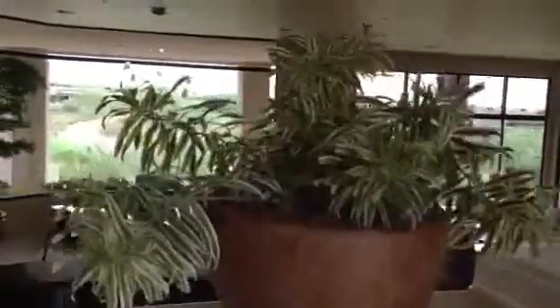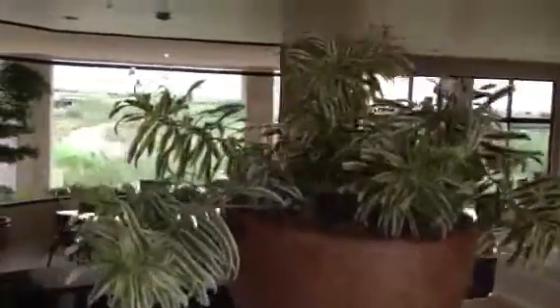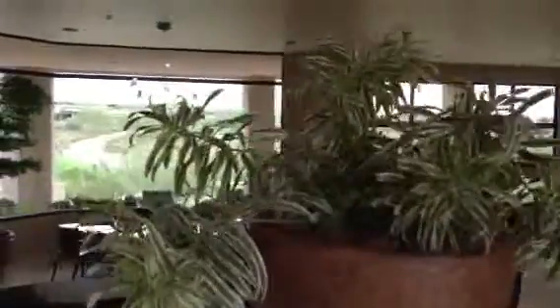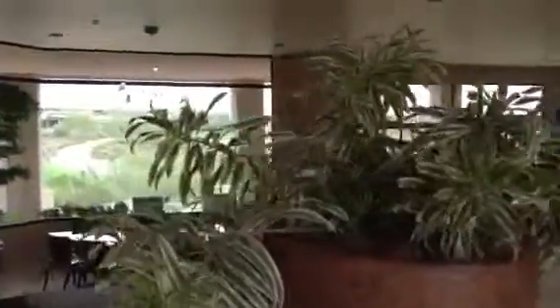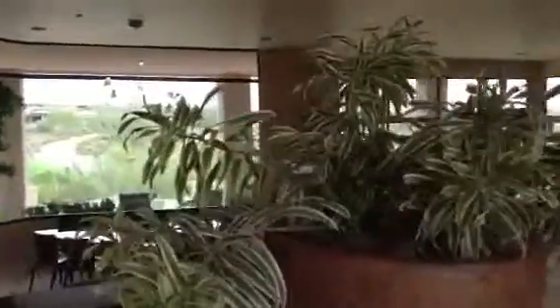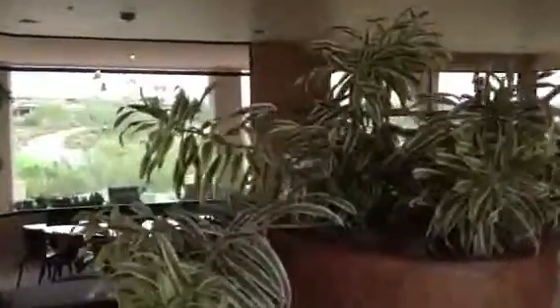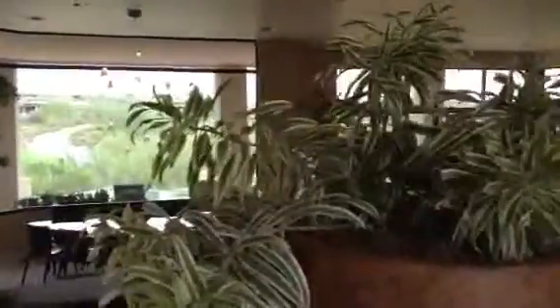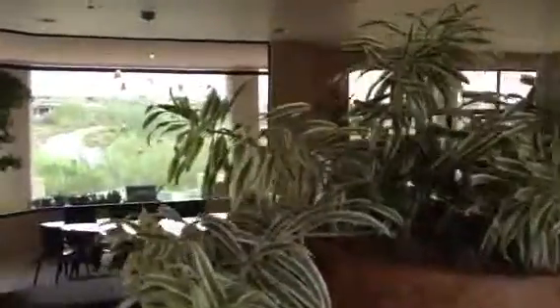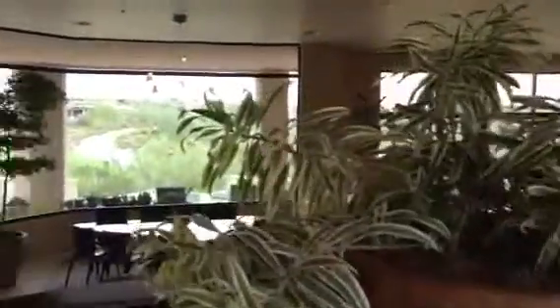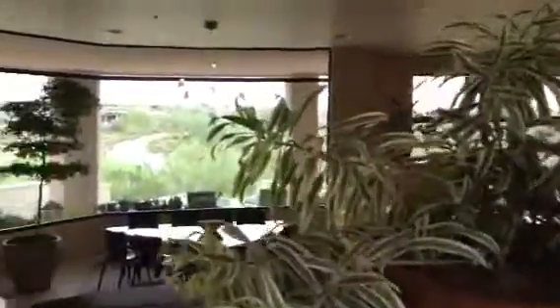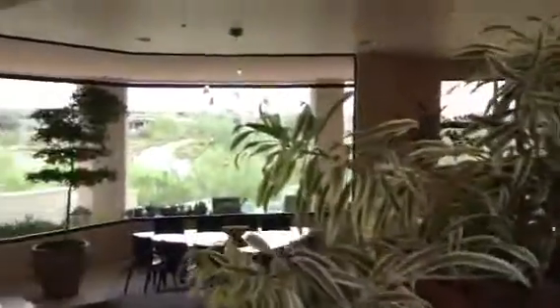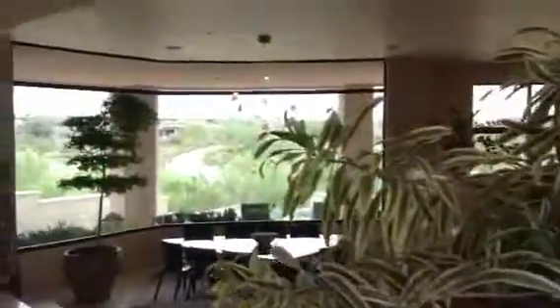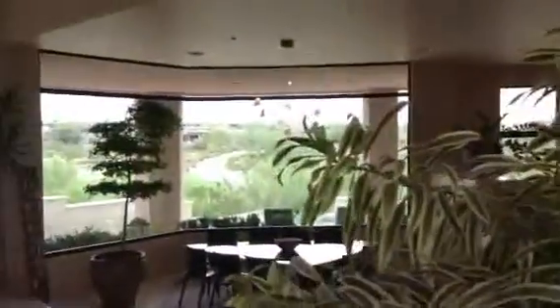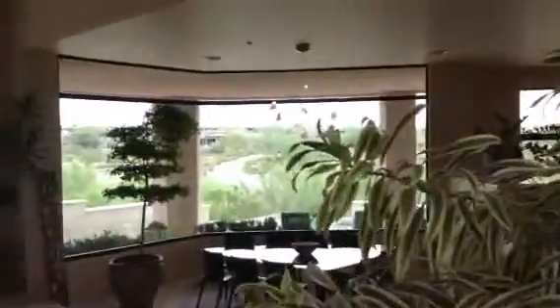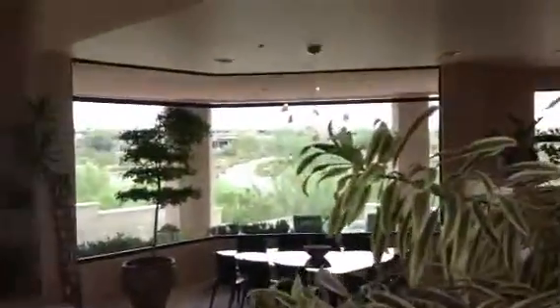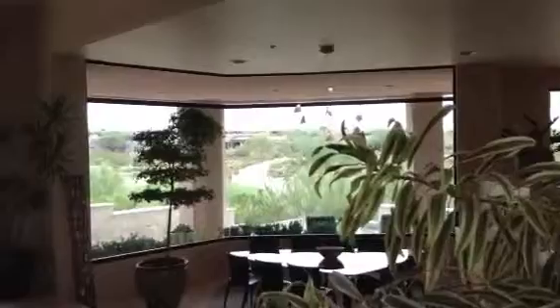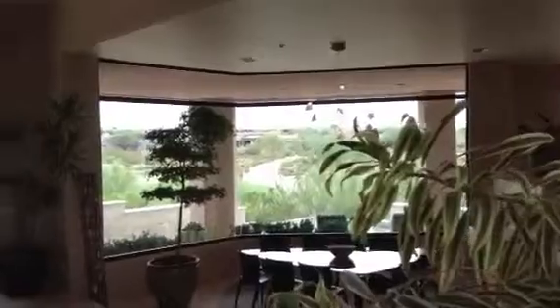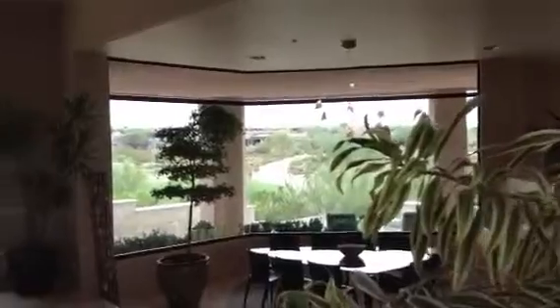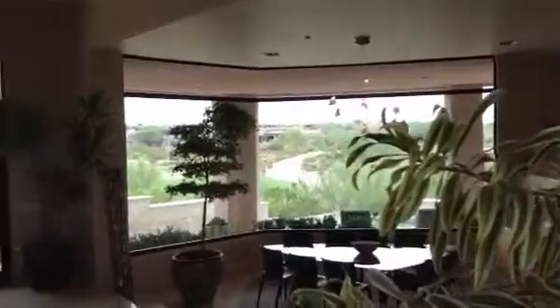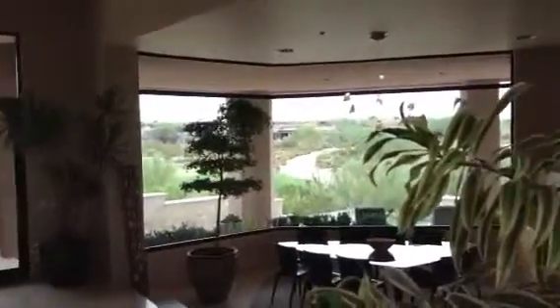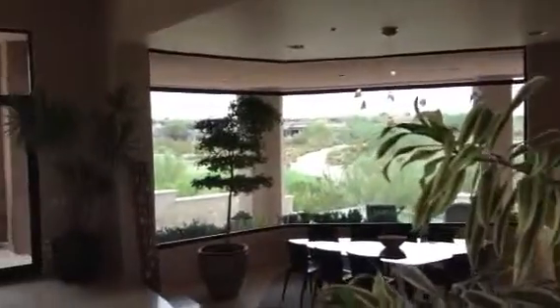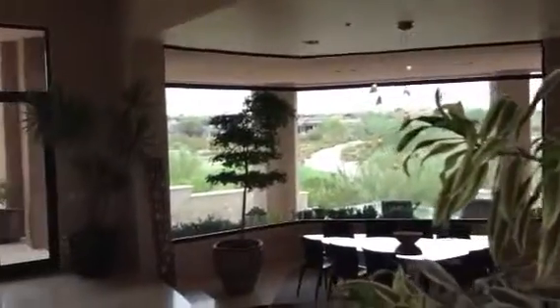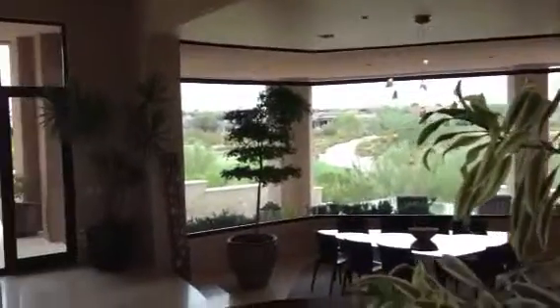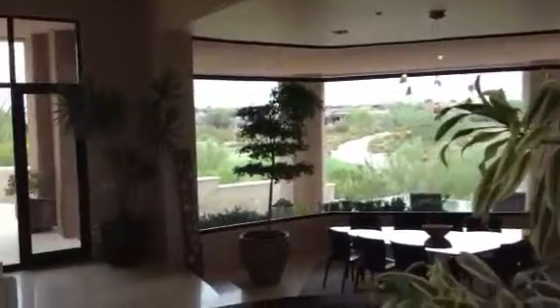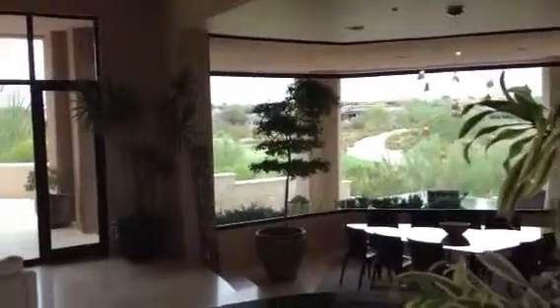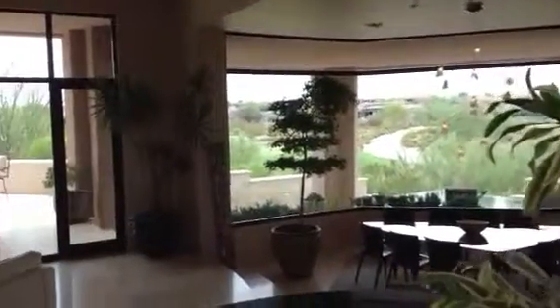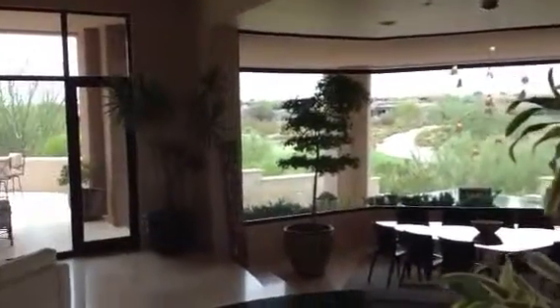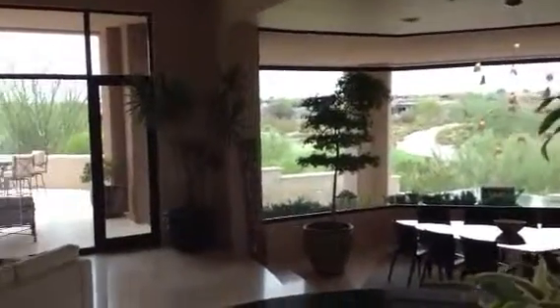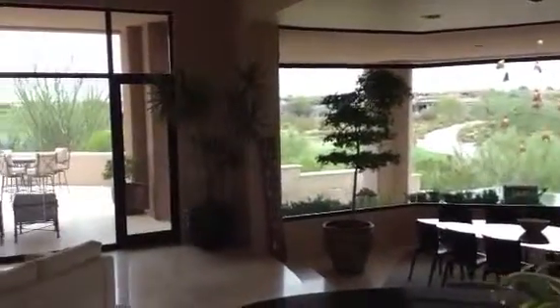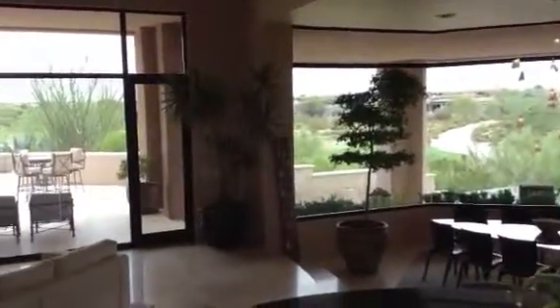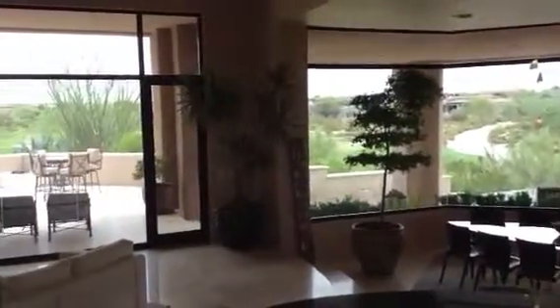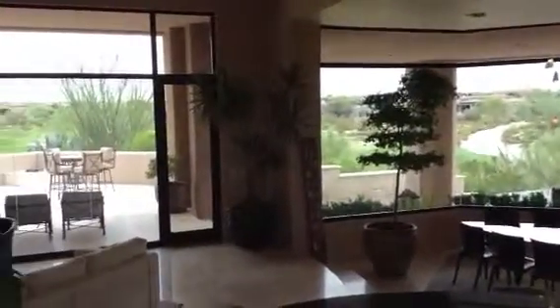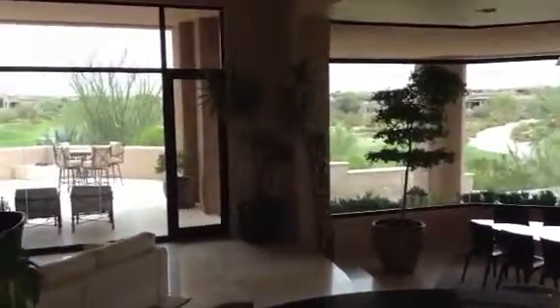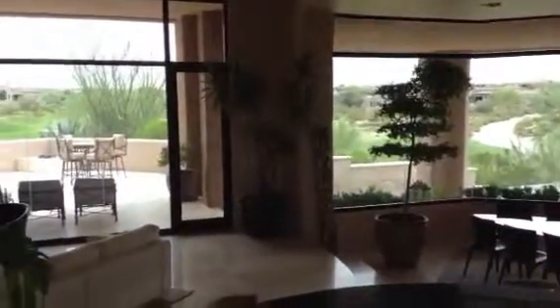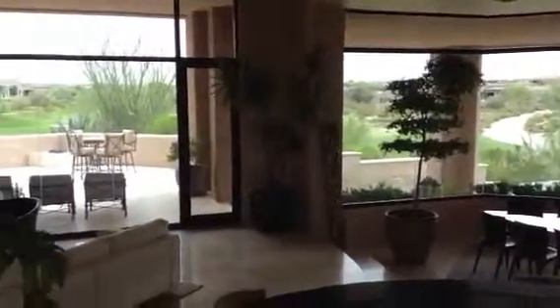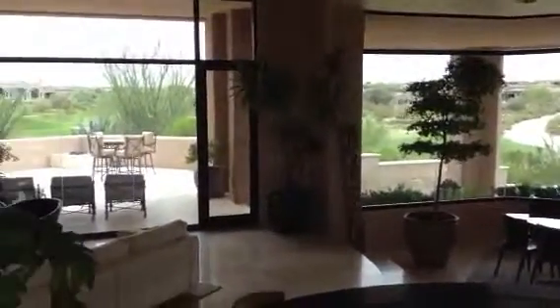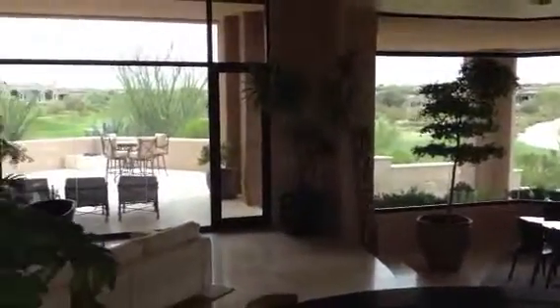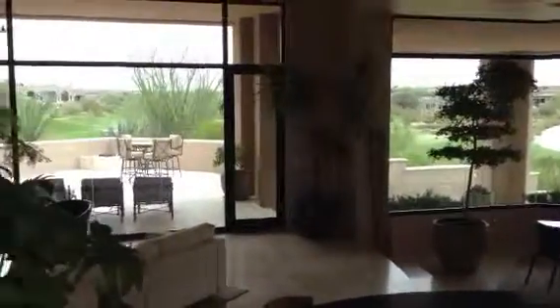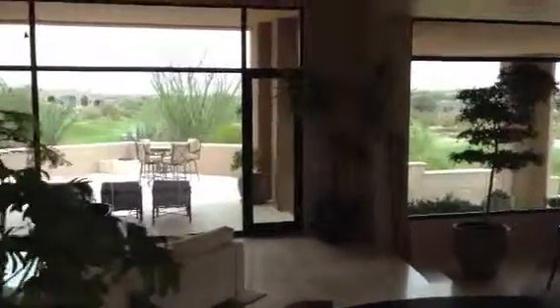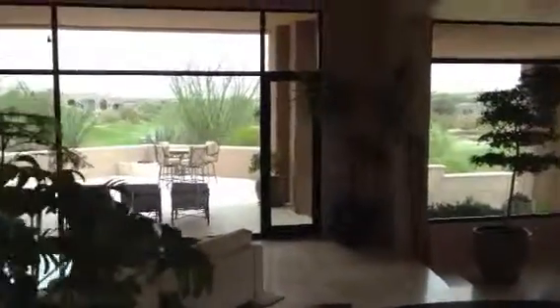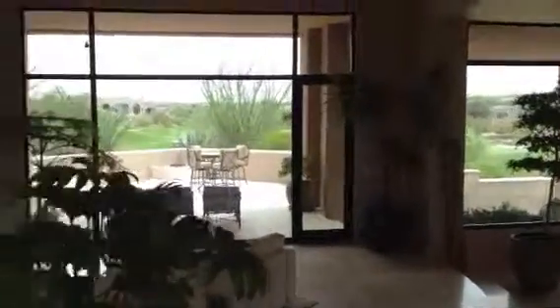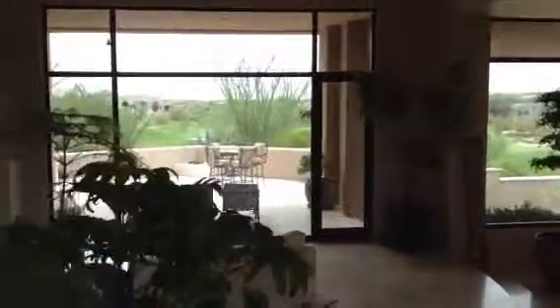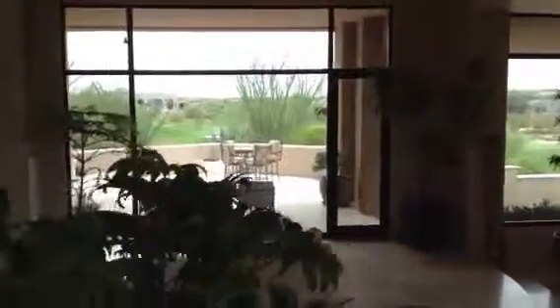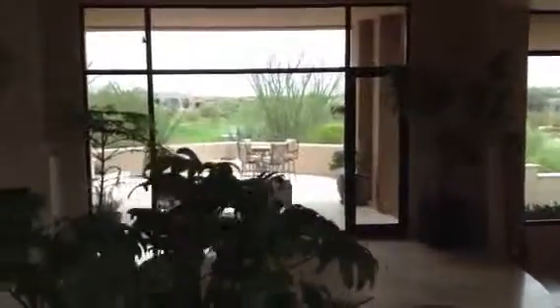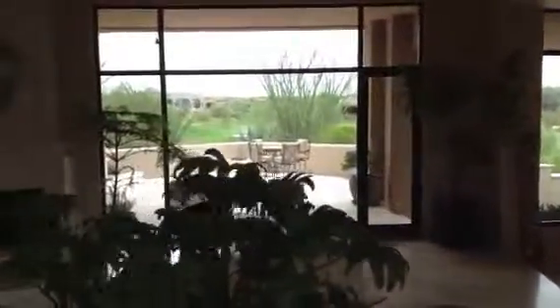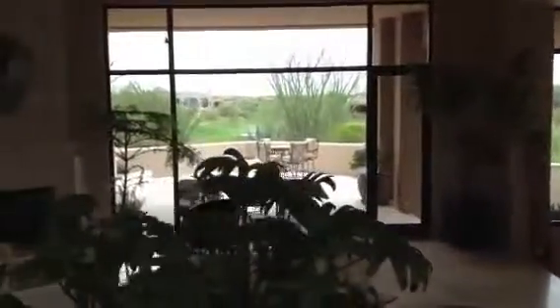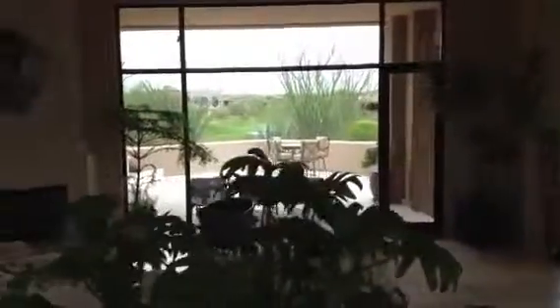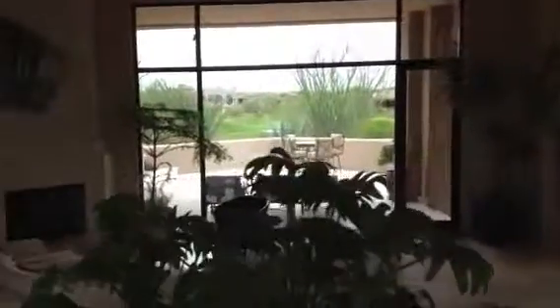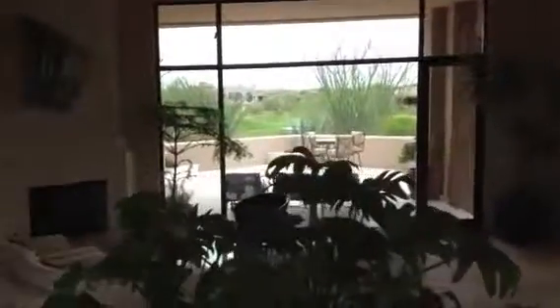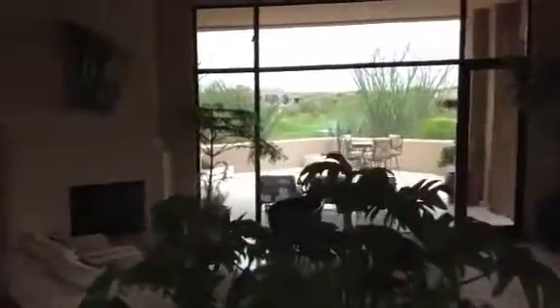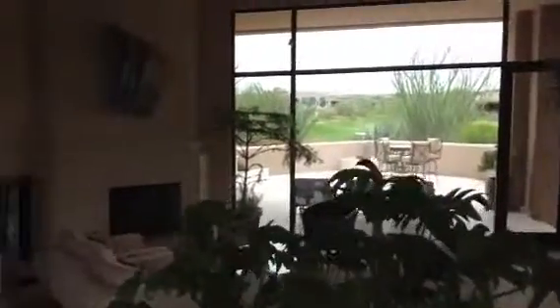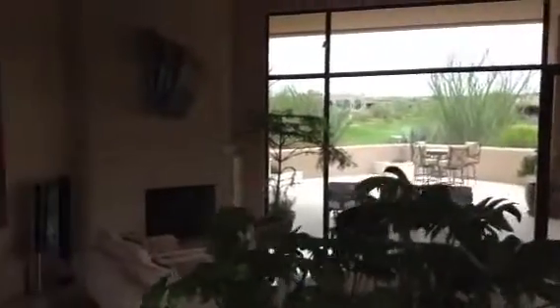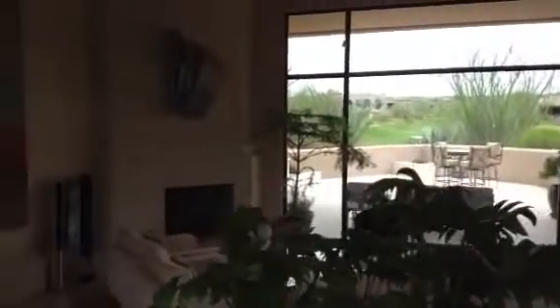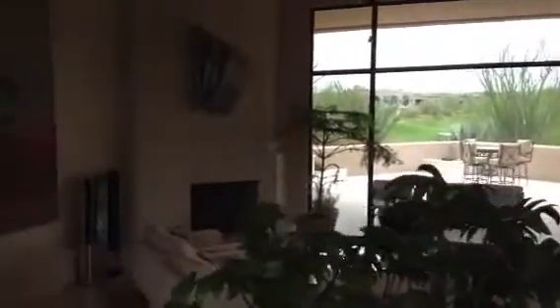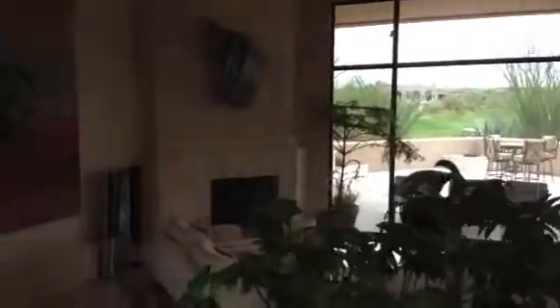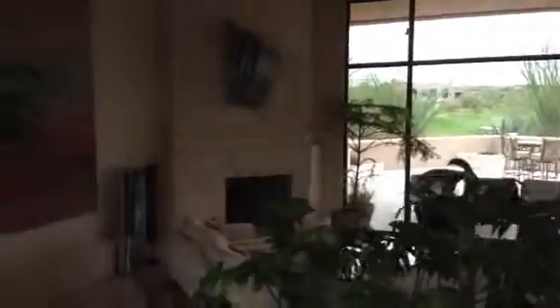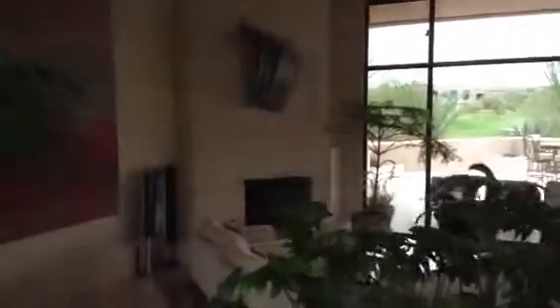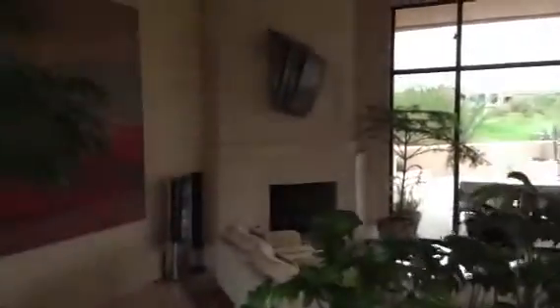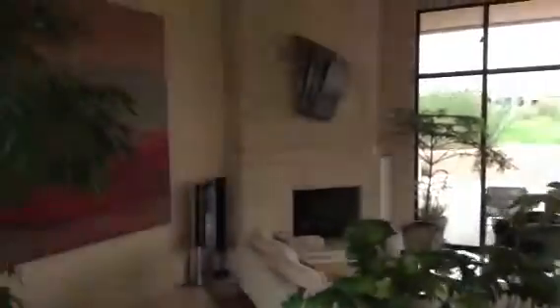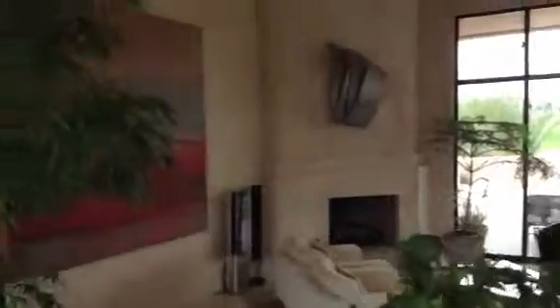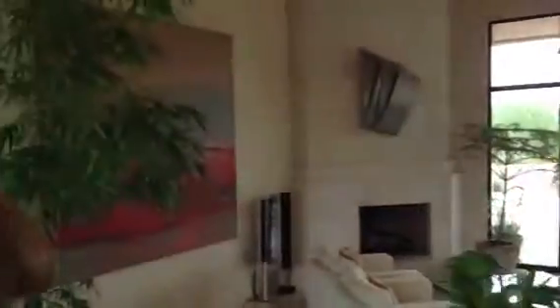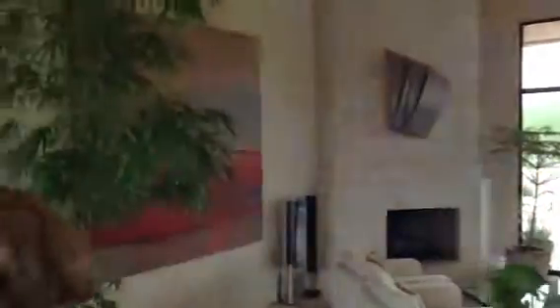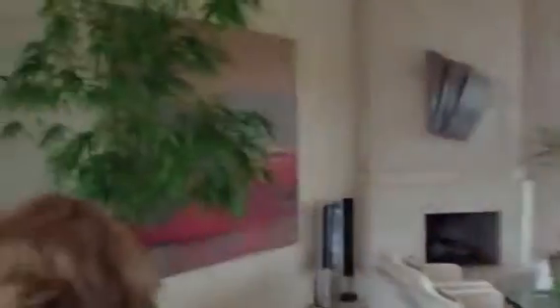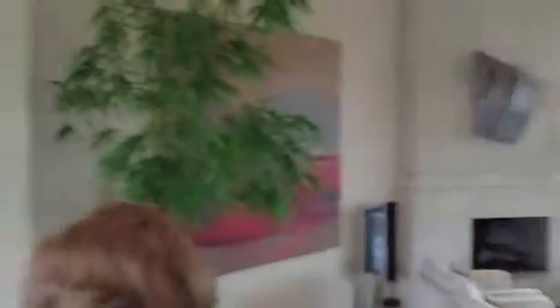Lots of glass, lots of views of the golf course, overlooking the dining area, living room, and a fireplace in the corner.